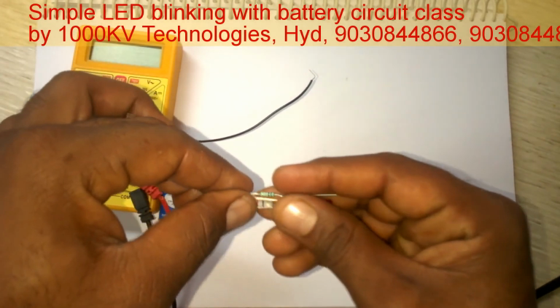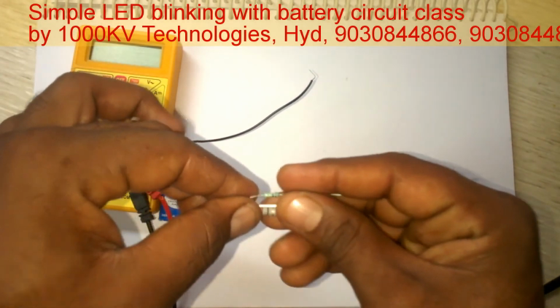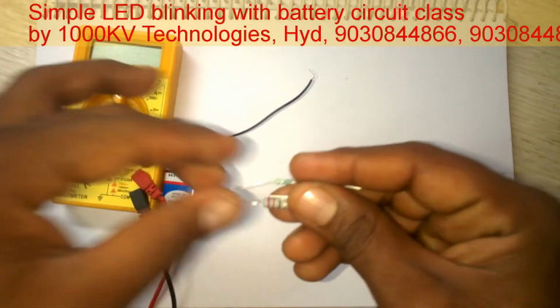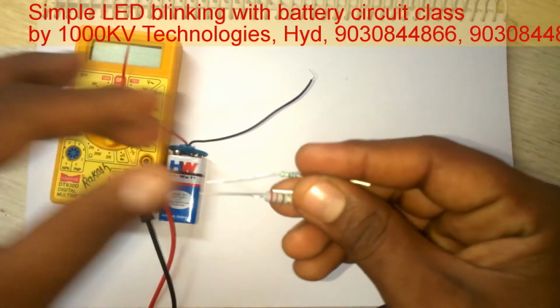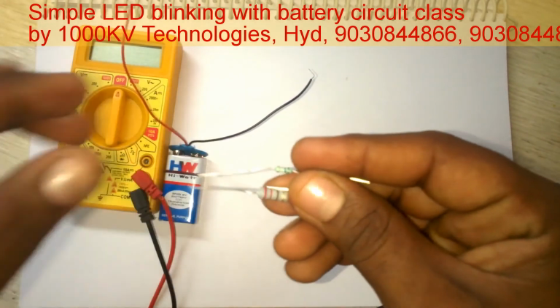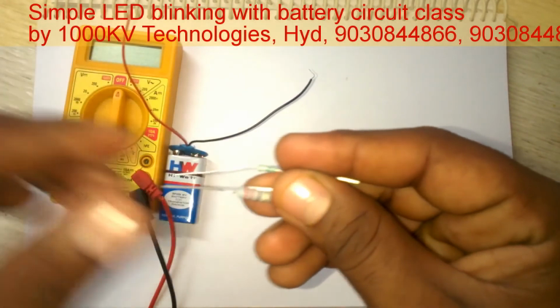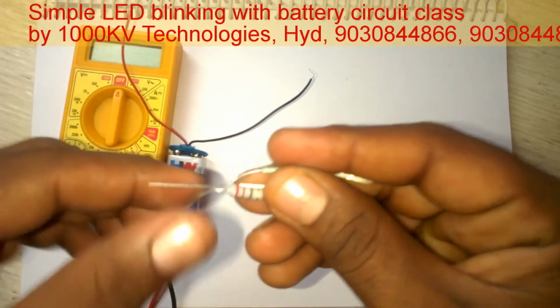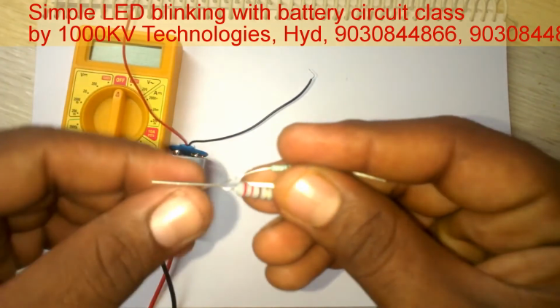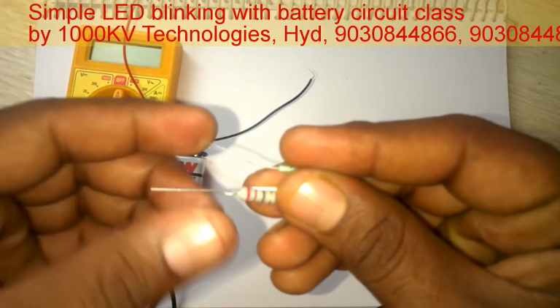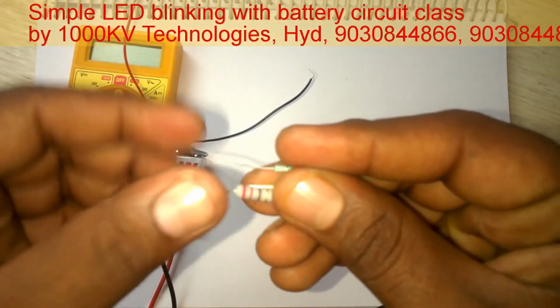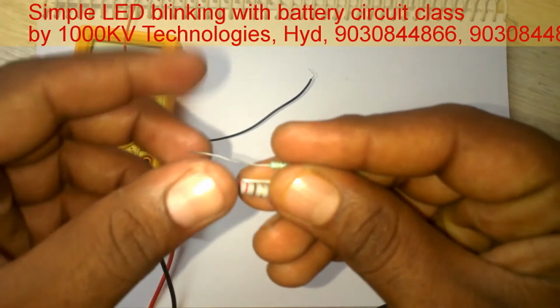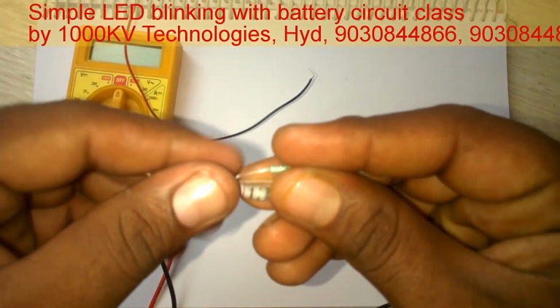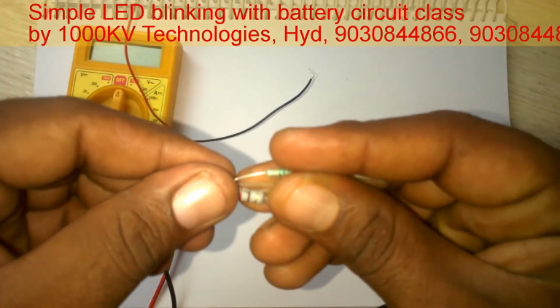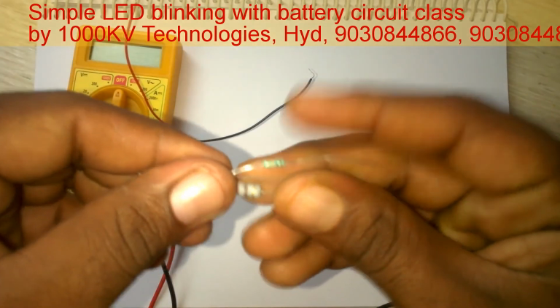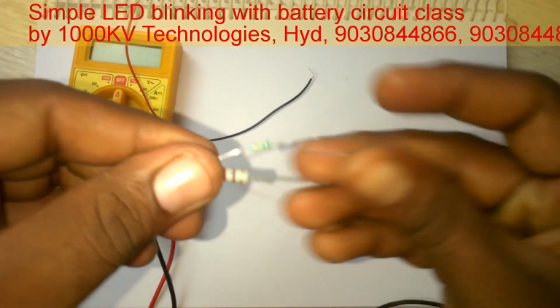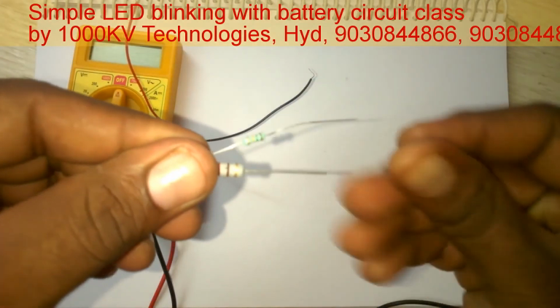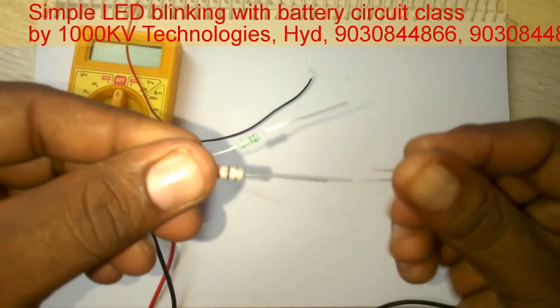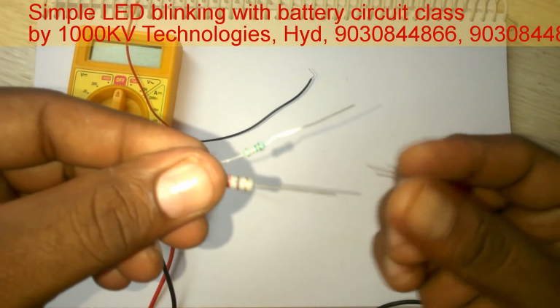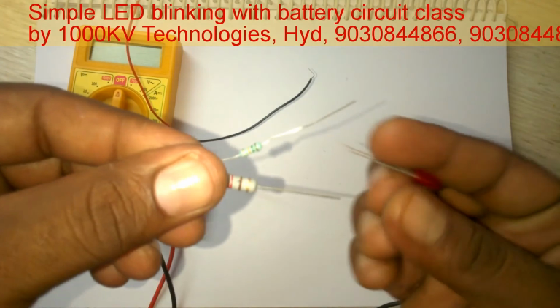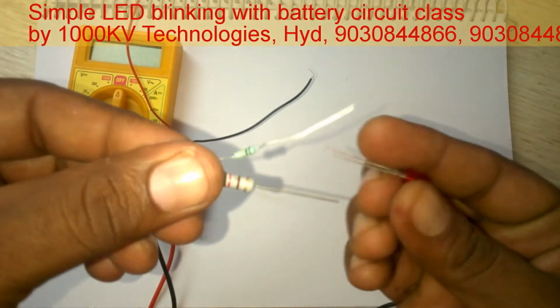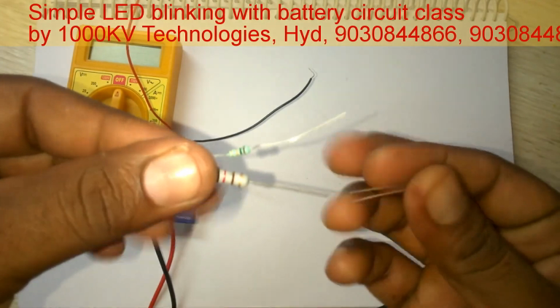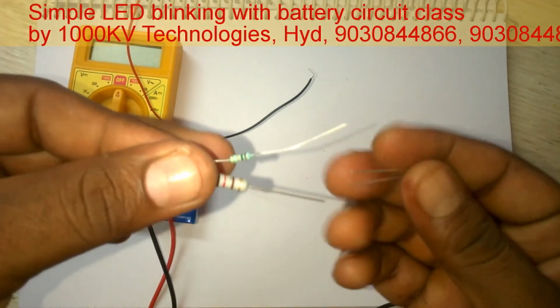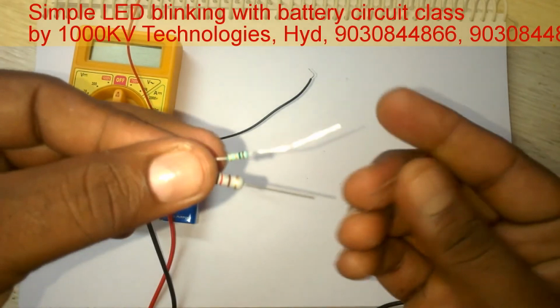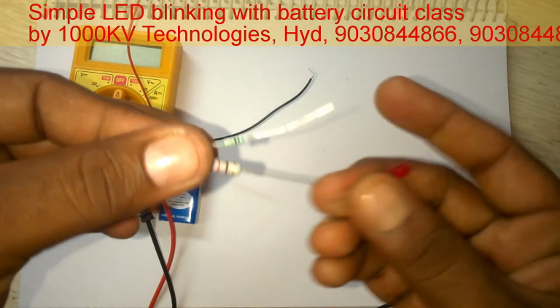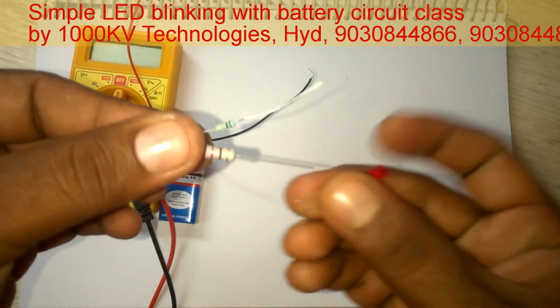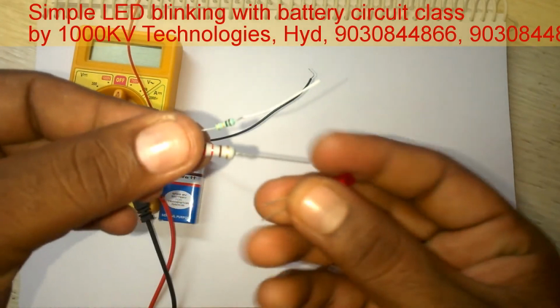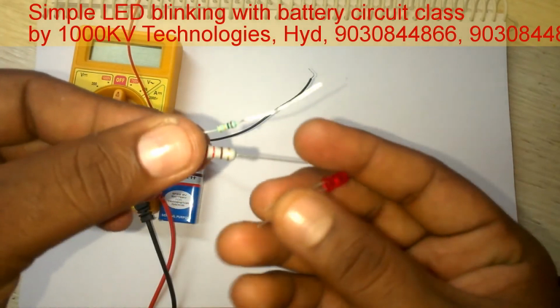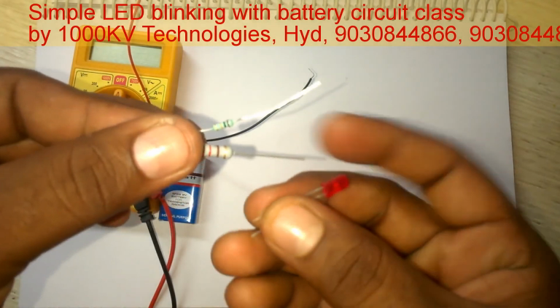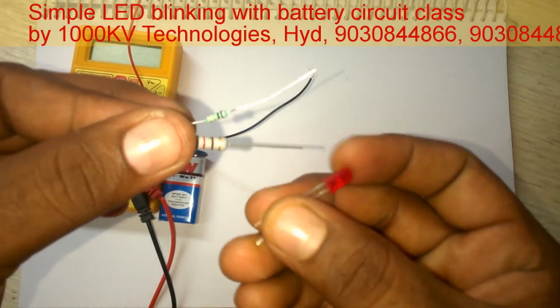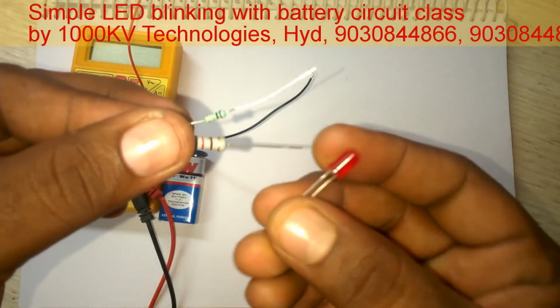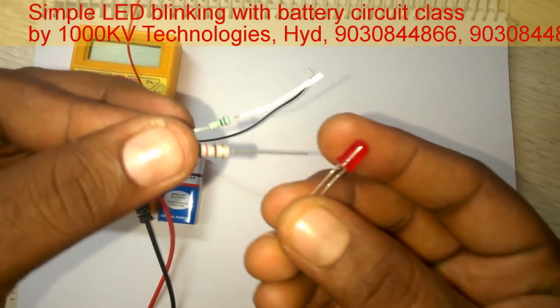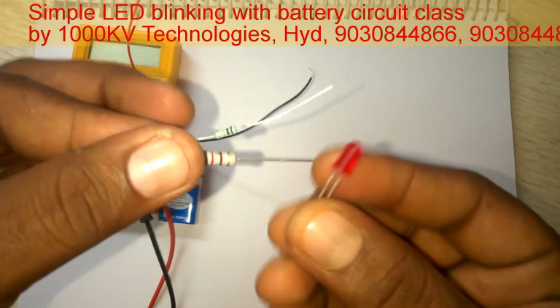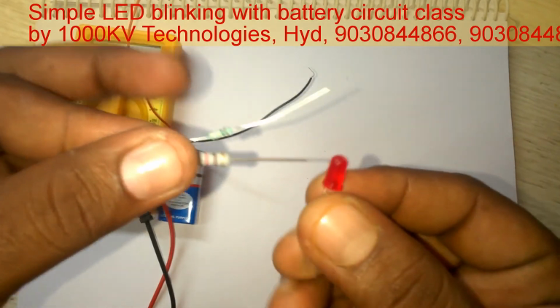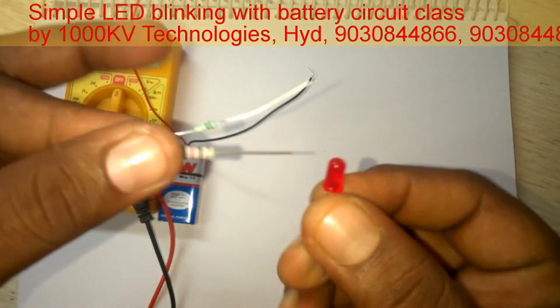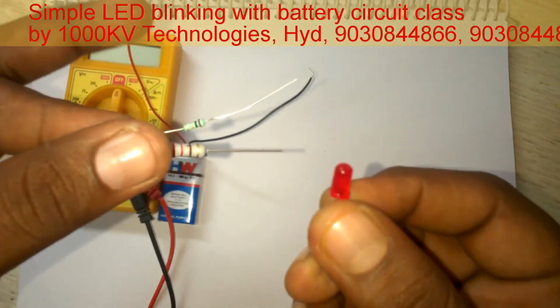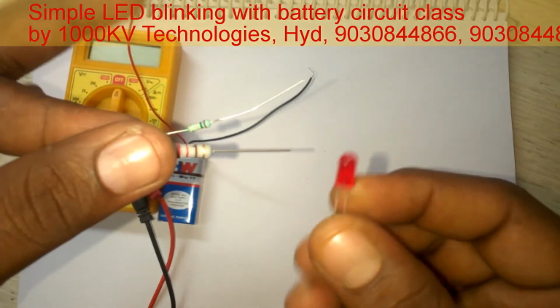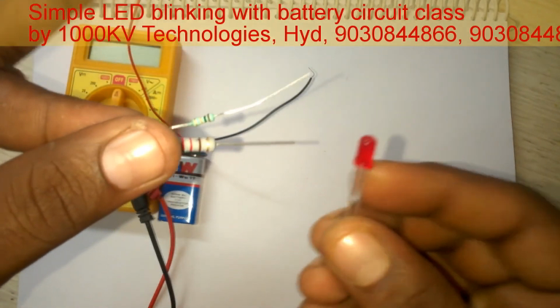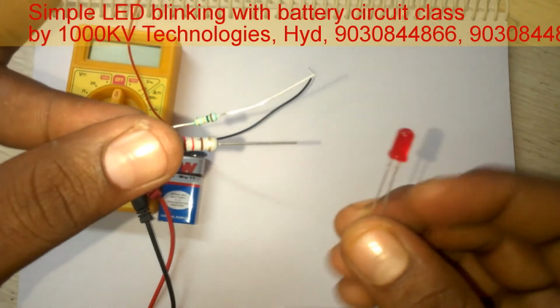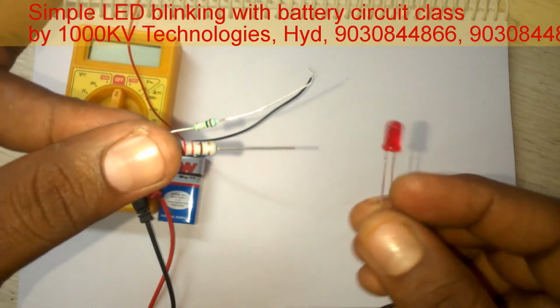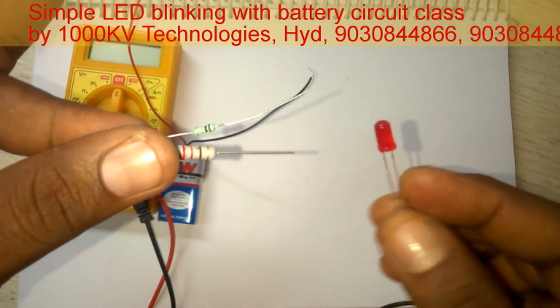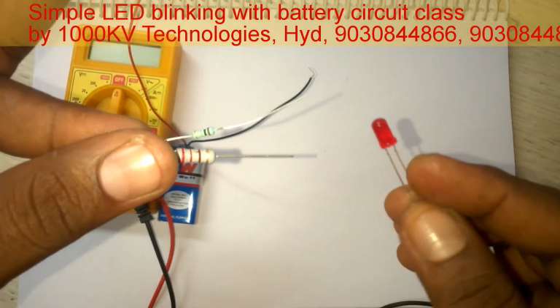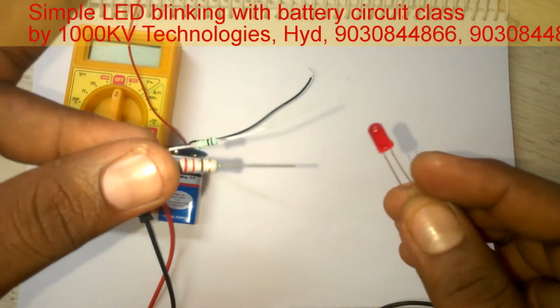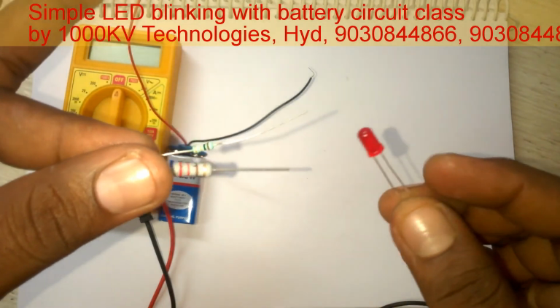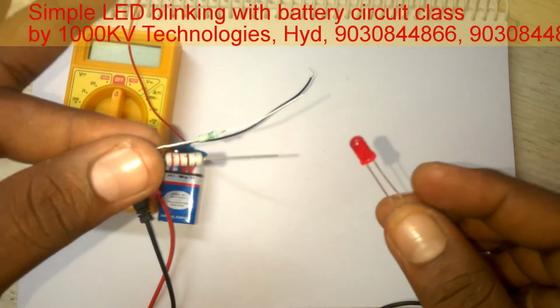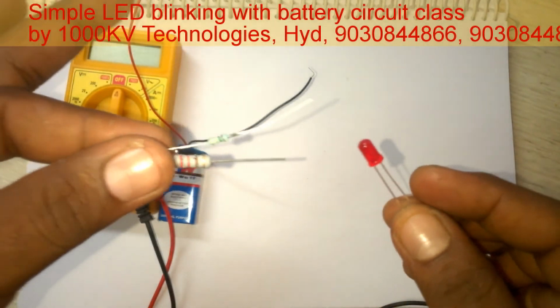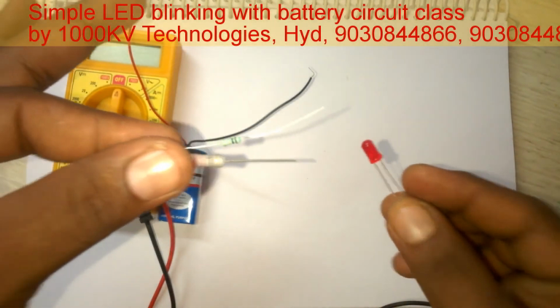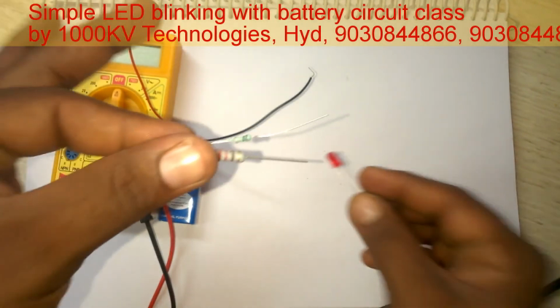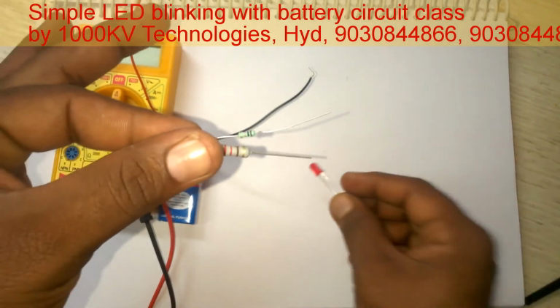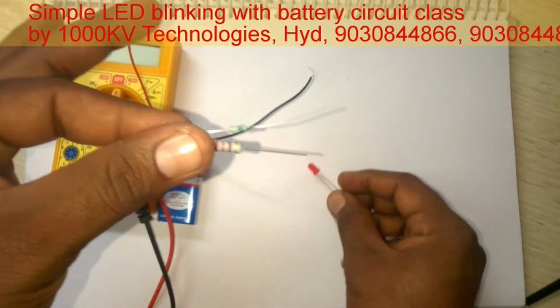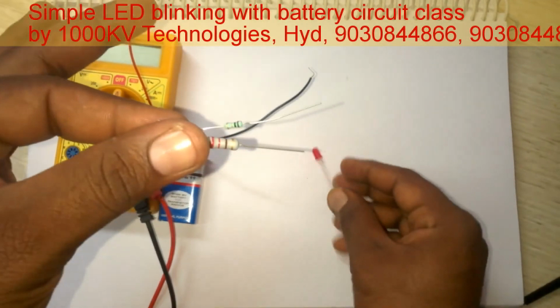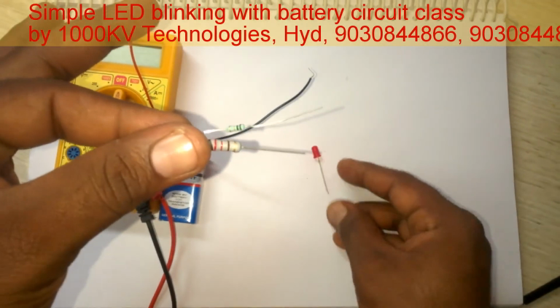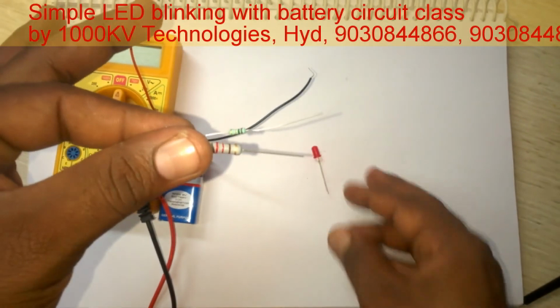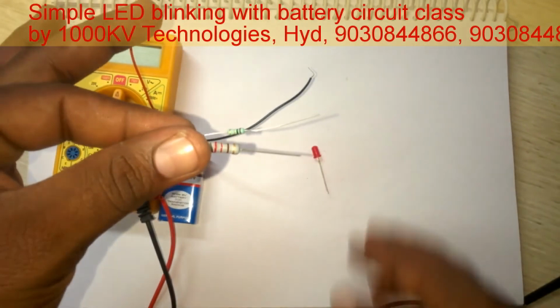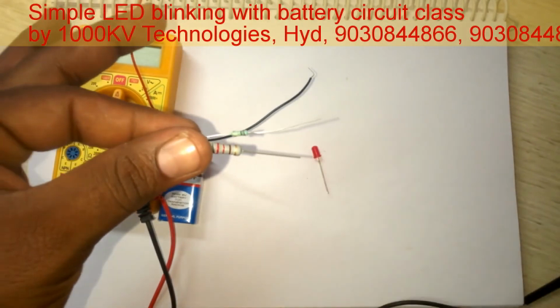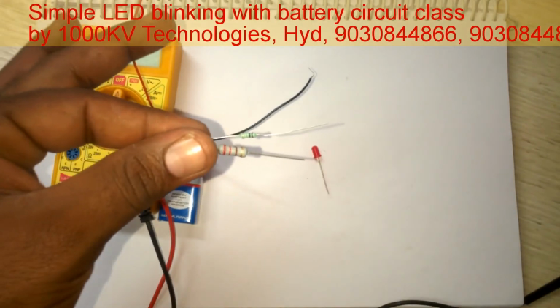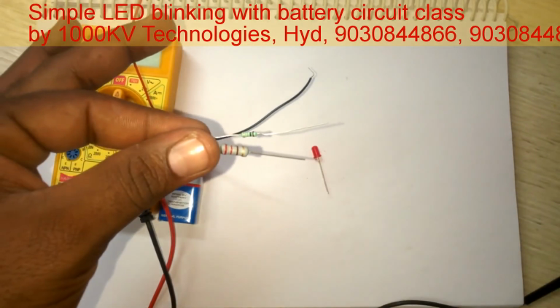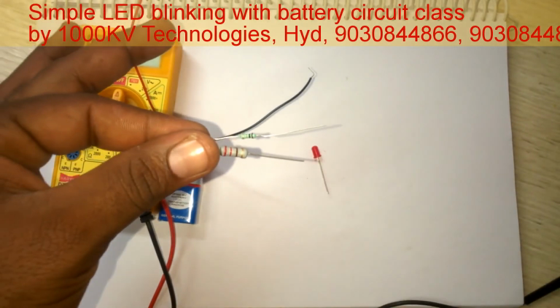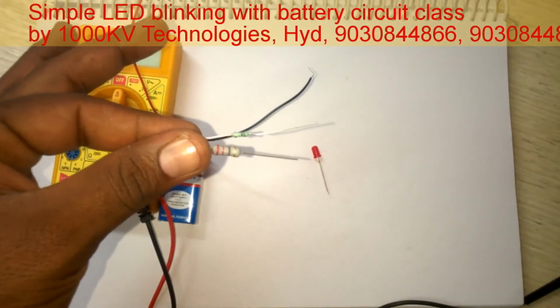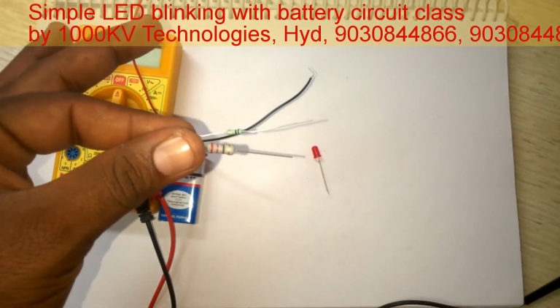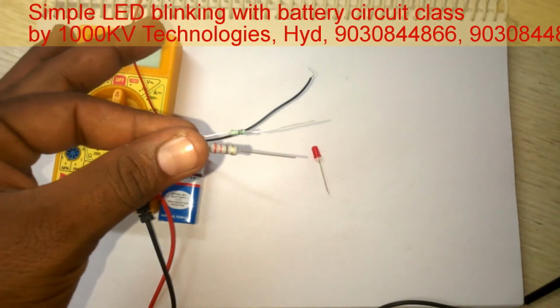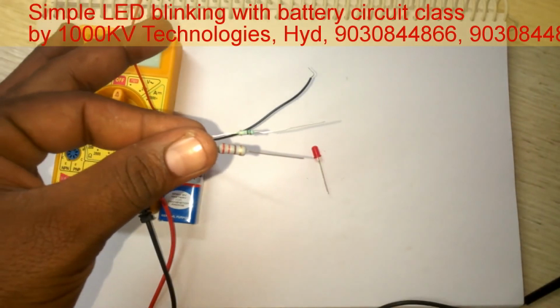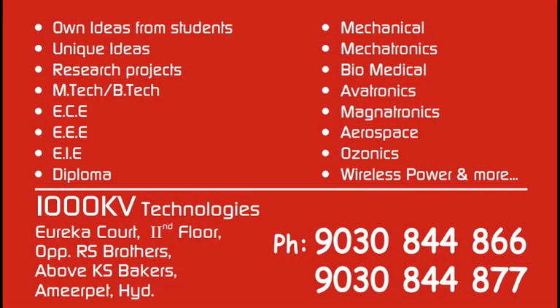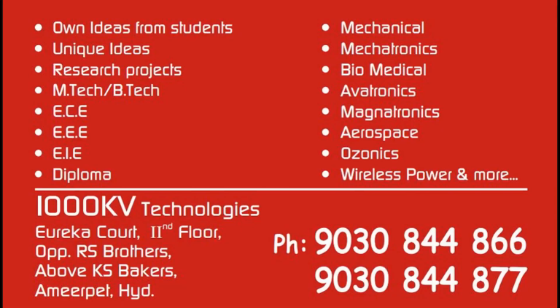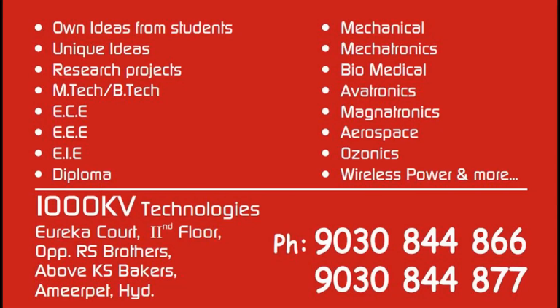And this is the demonstration on the resistor. Thank you.